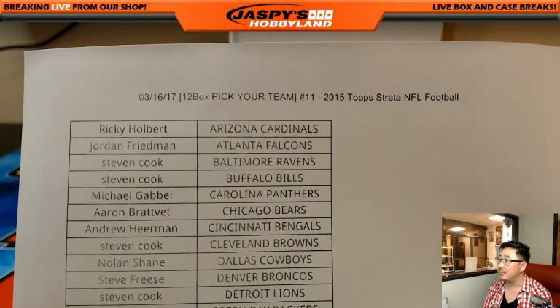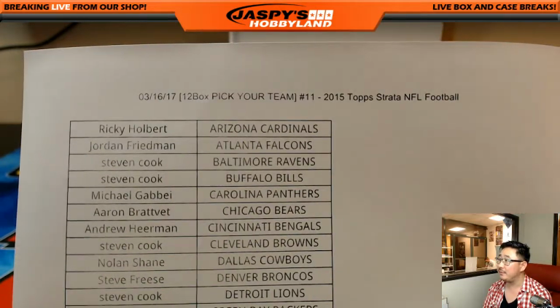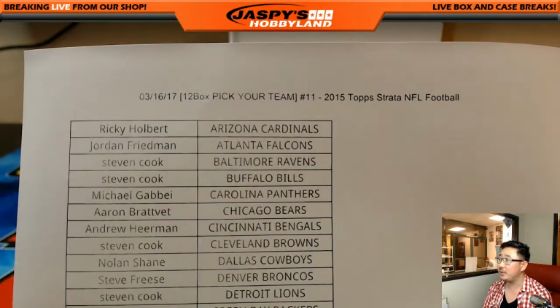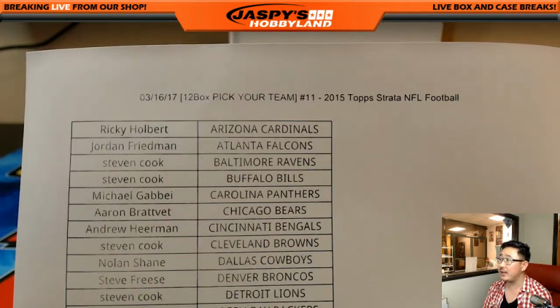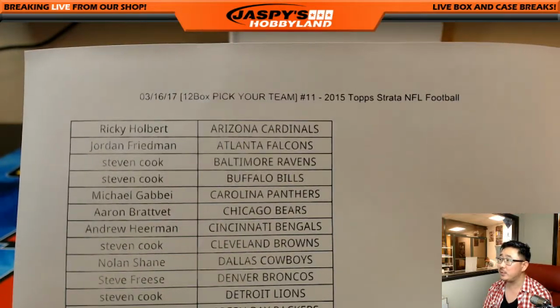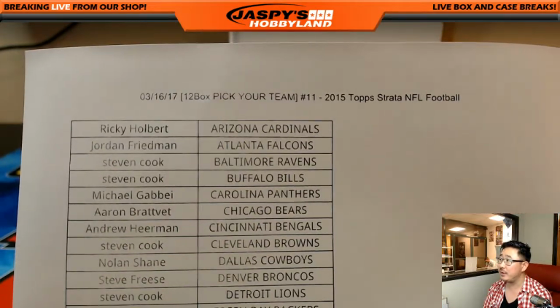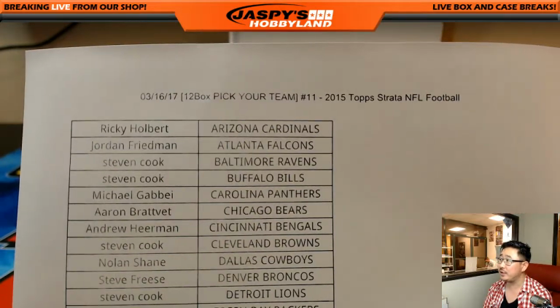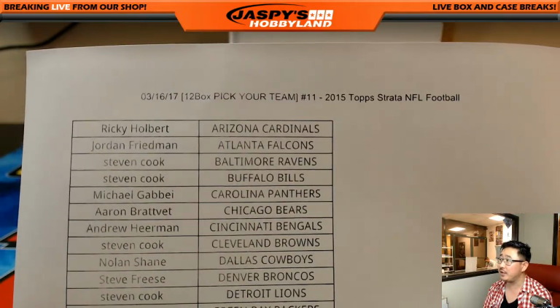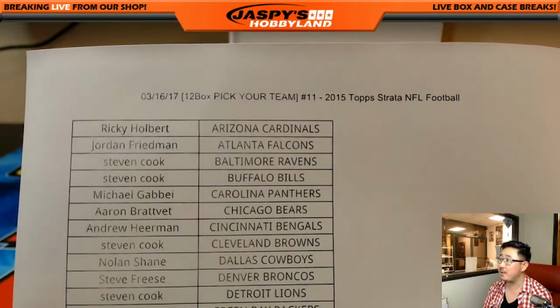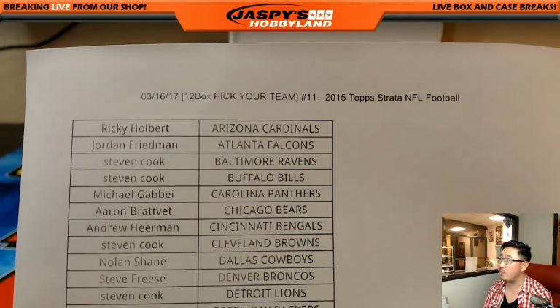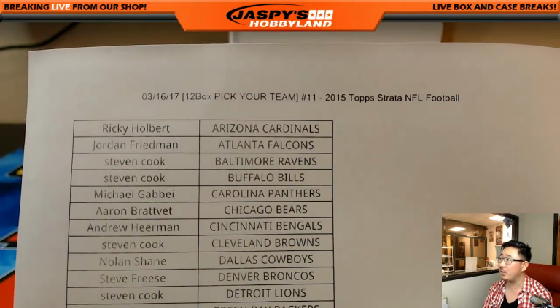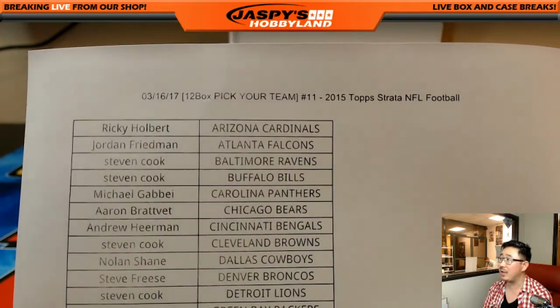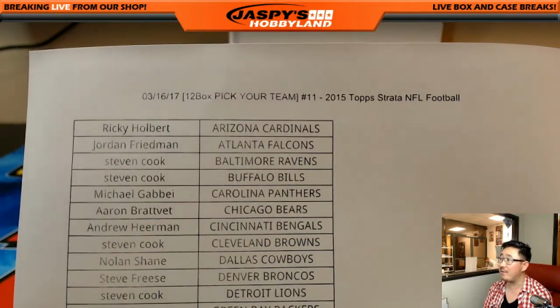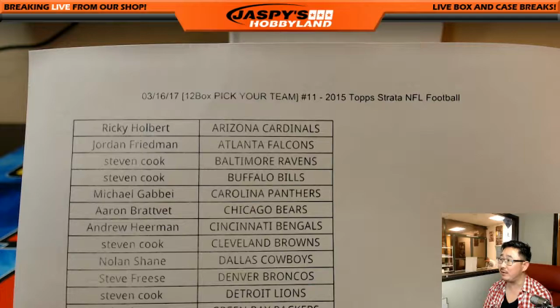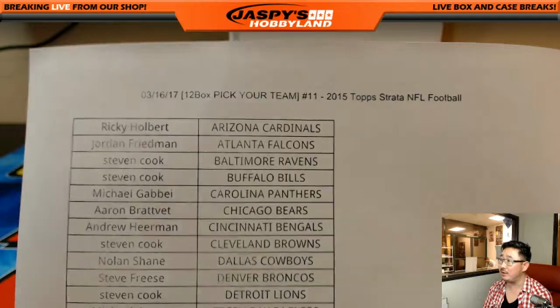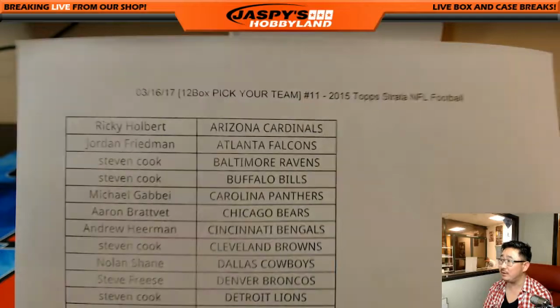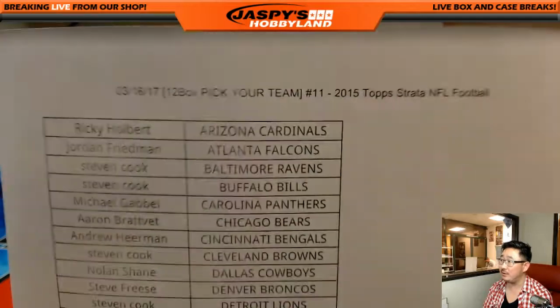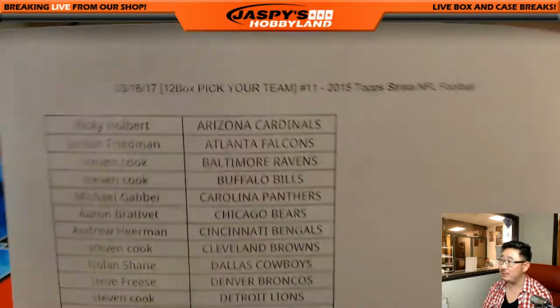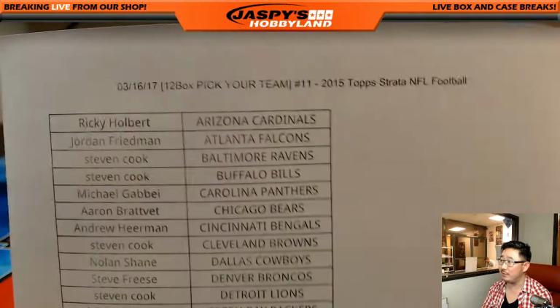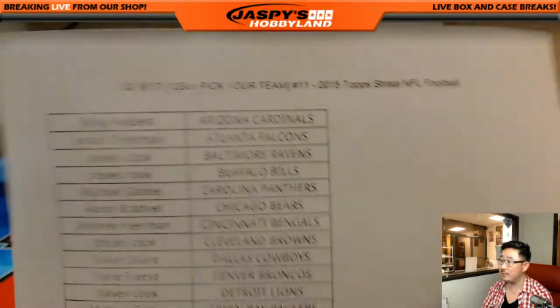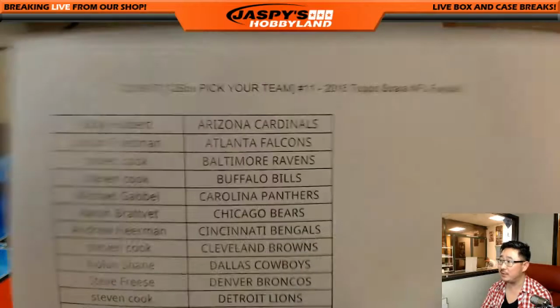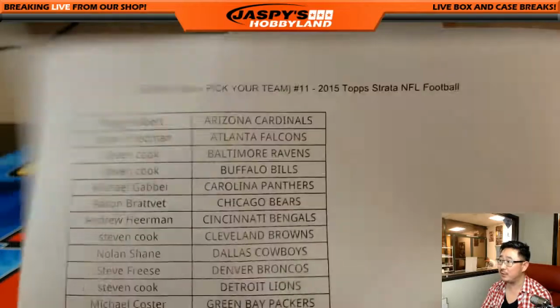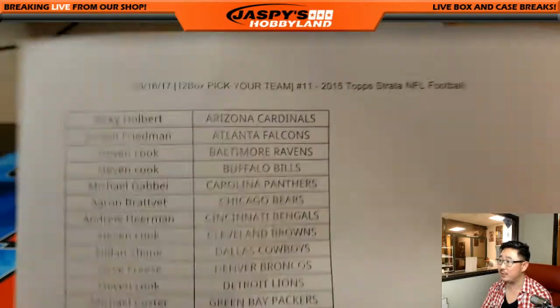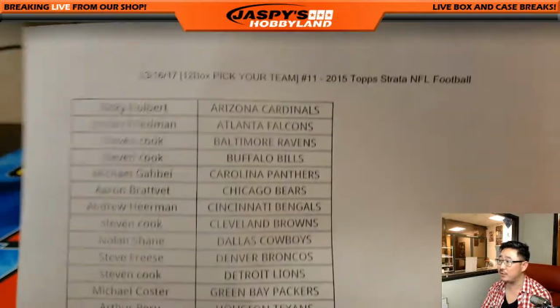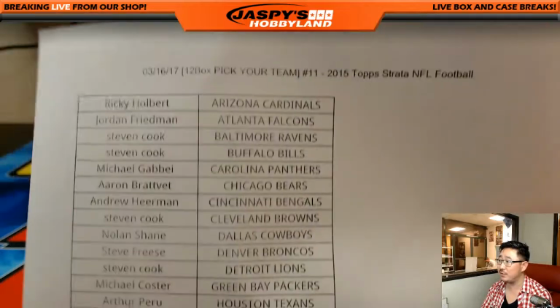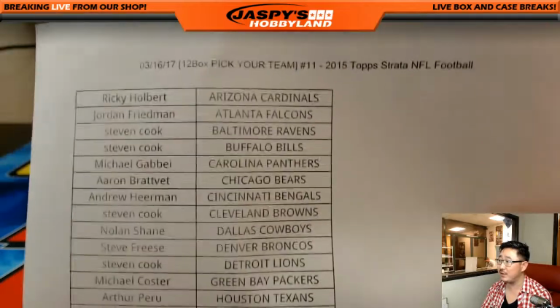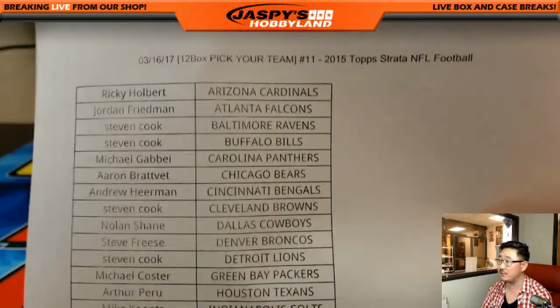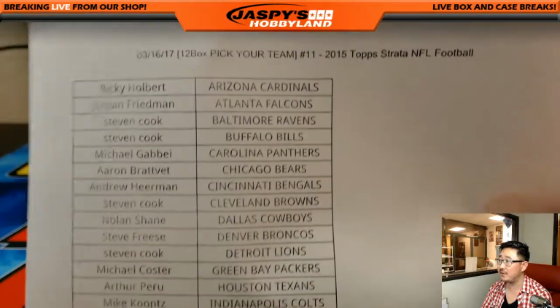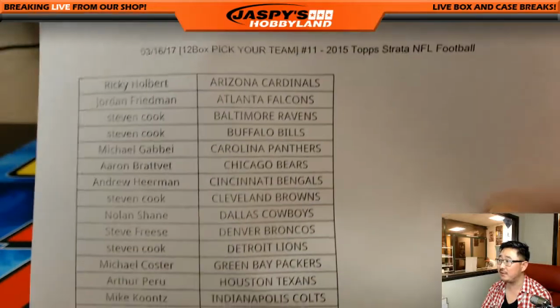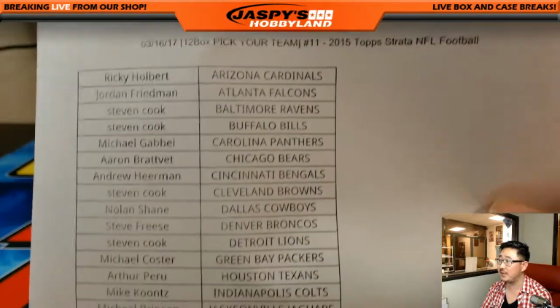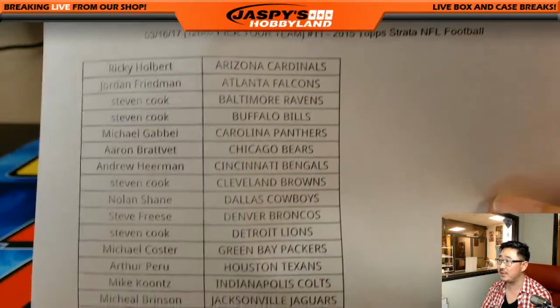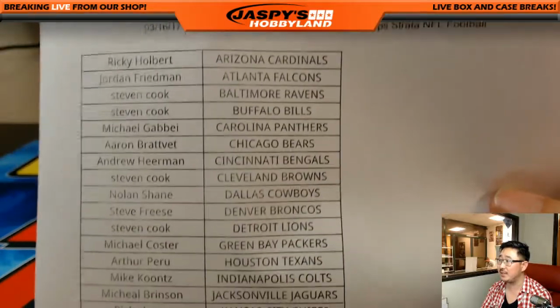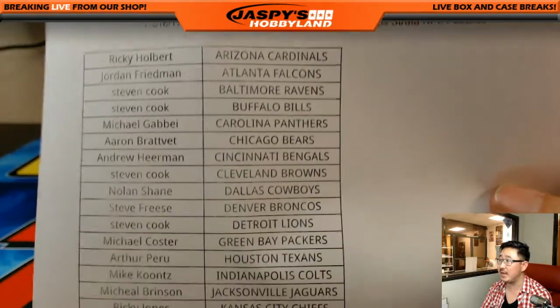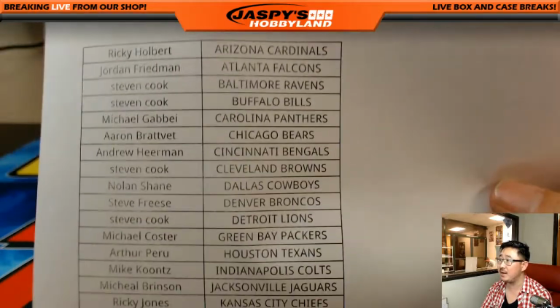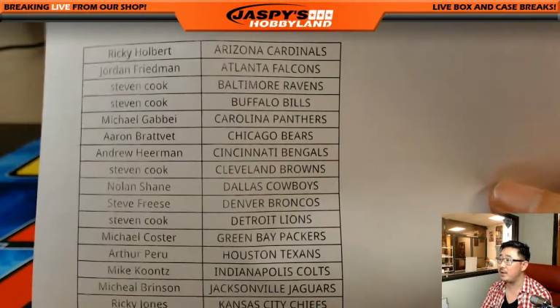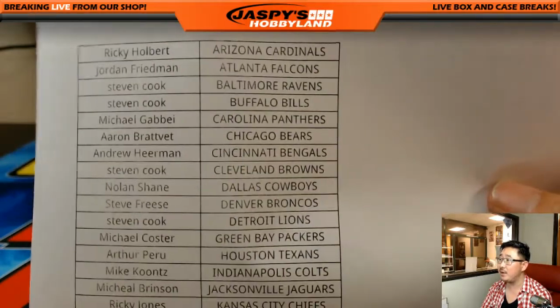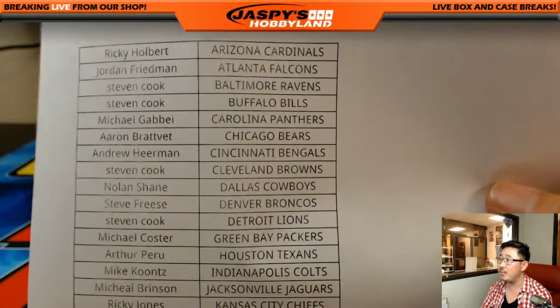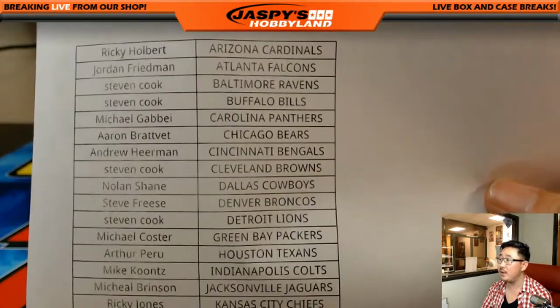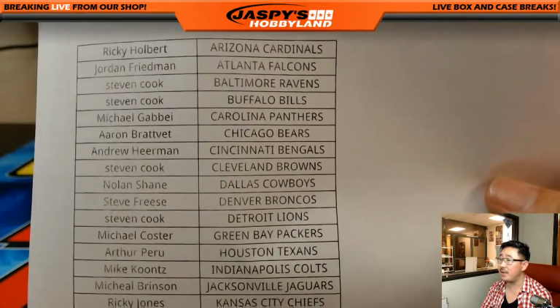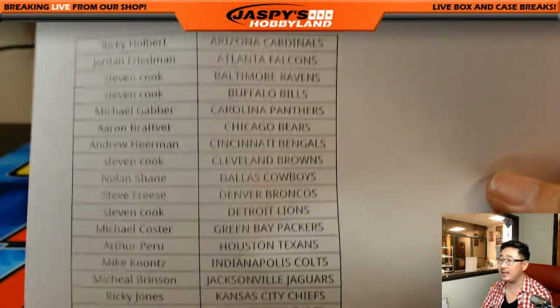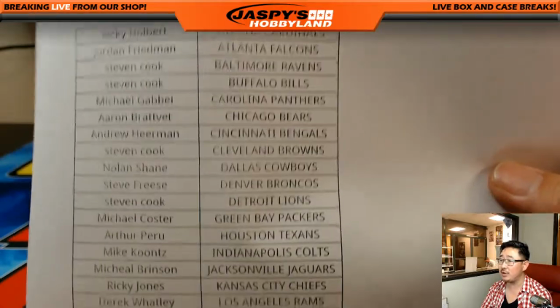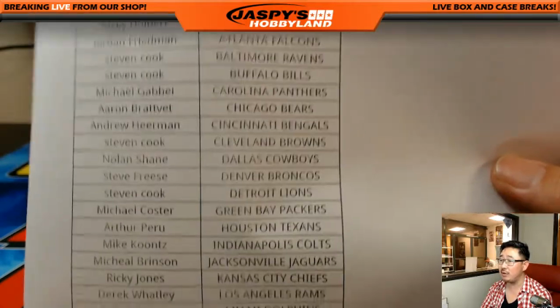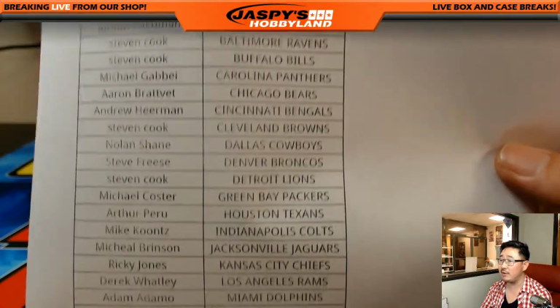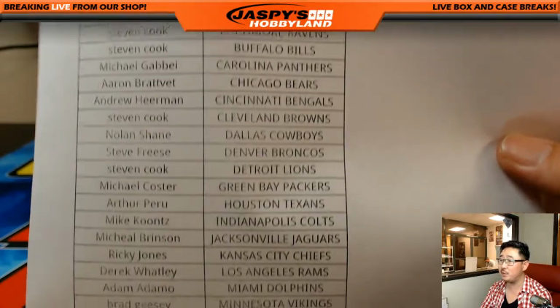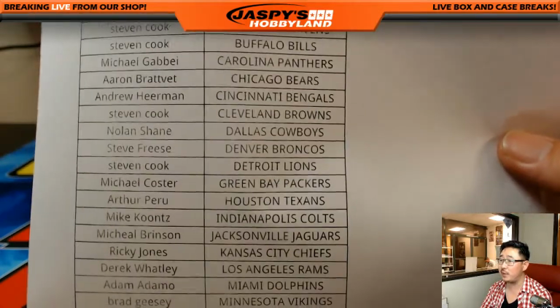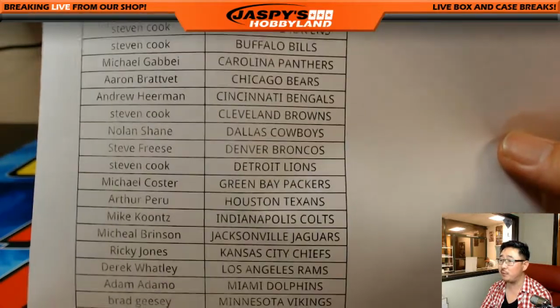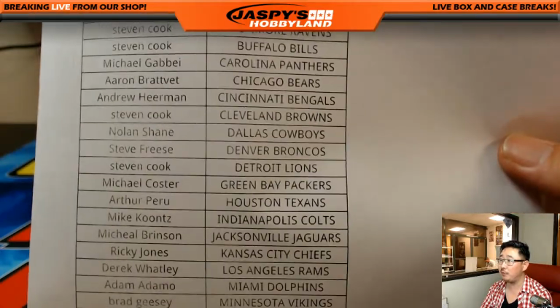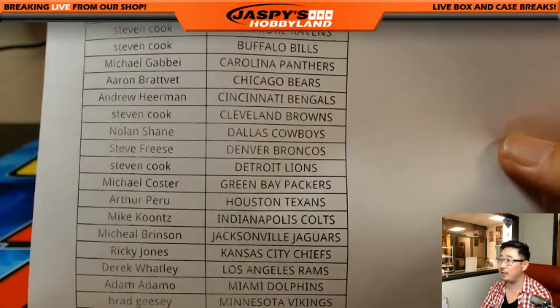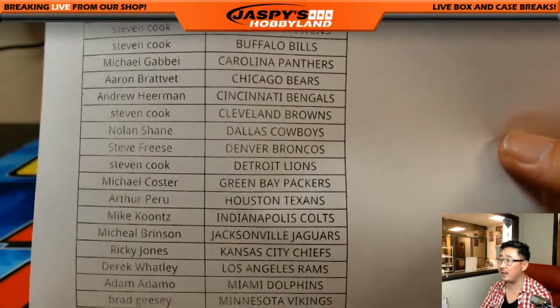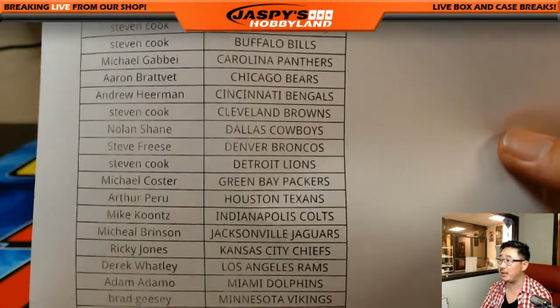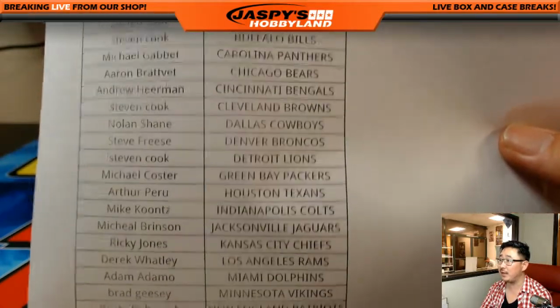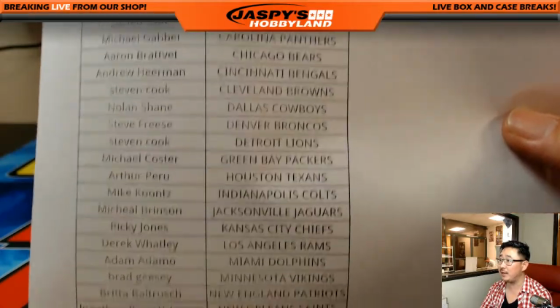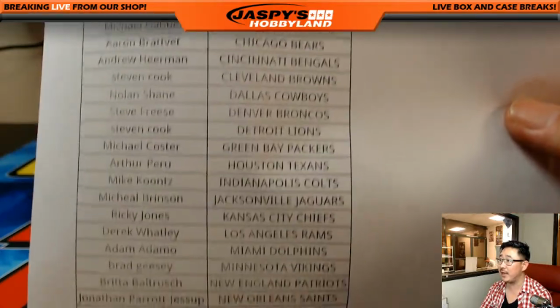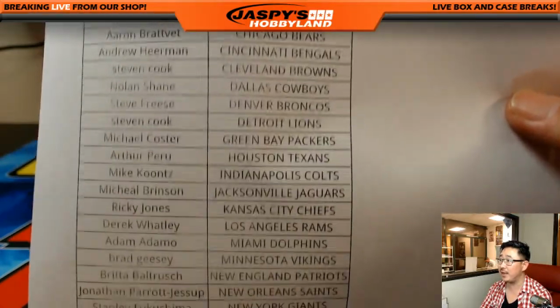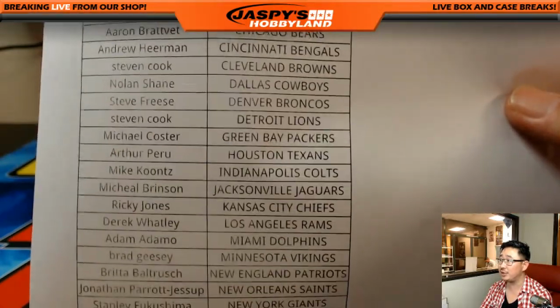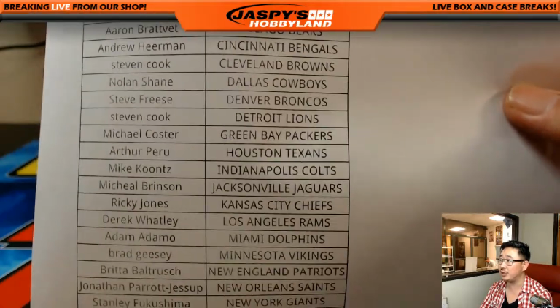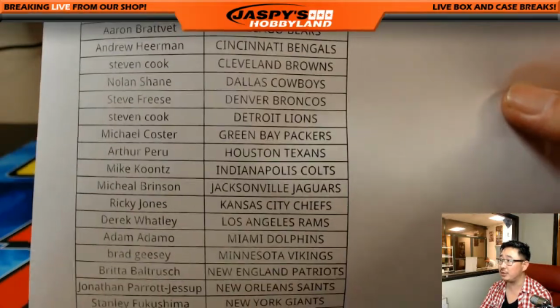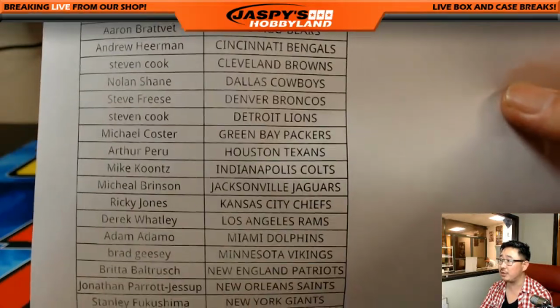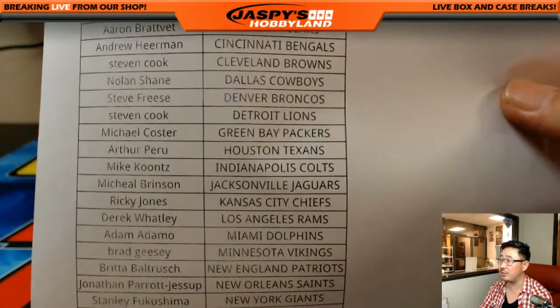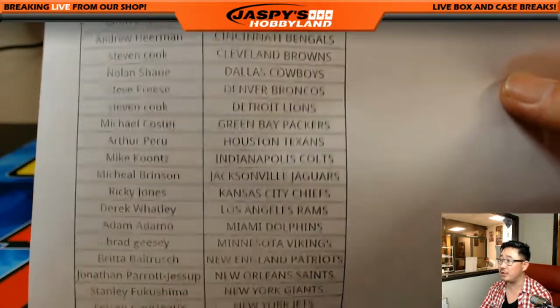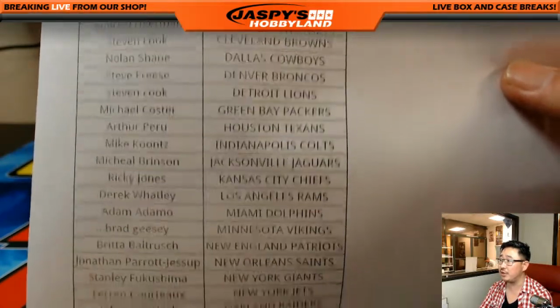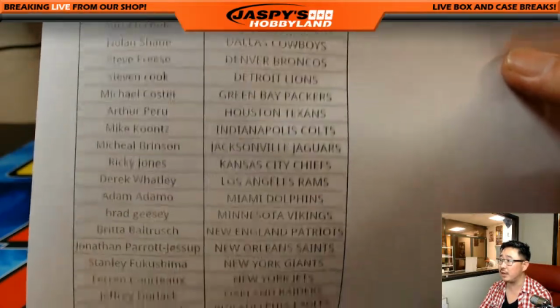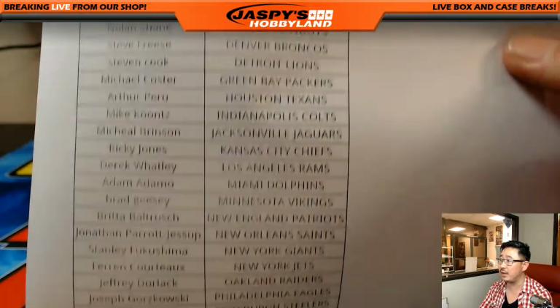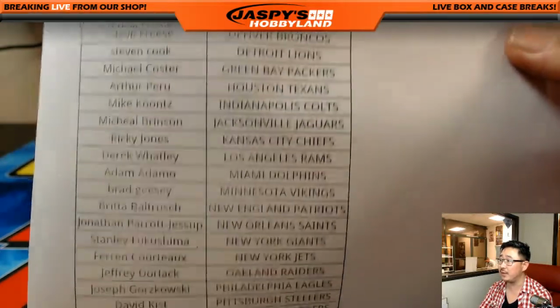Full case picker, team number 11 for this 2015 set. Big thanks to all these people for getting in on the action, really appreciate it.